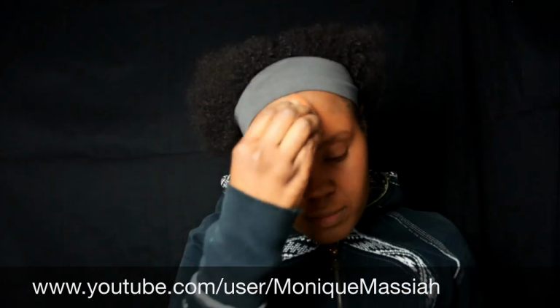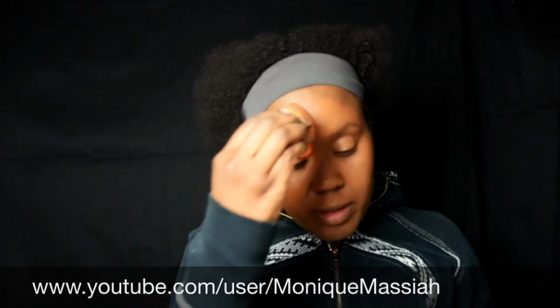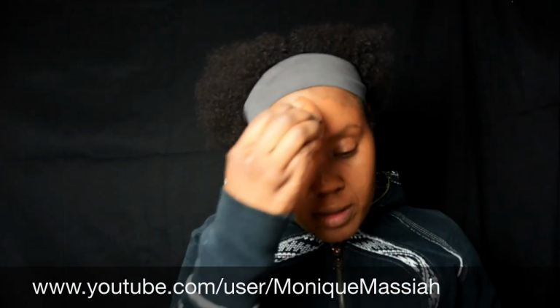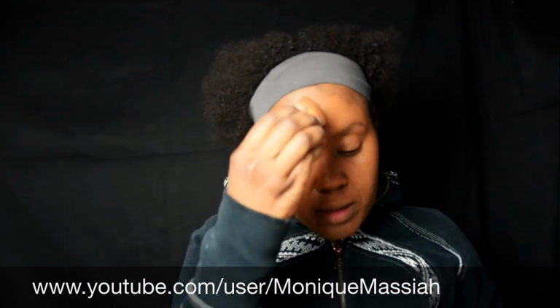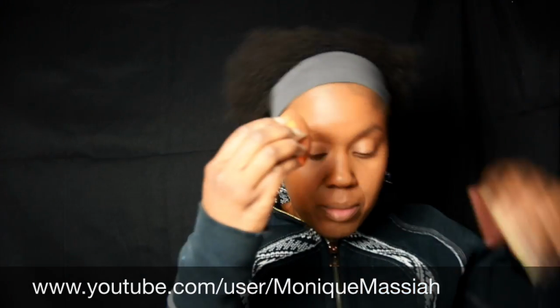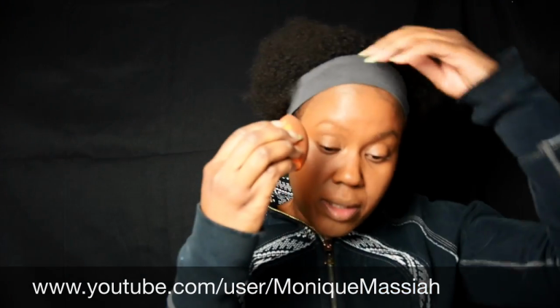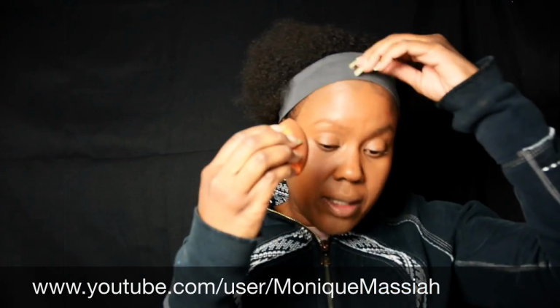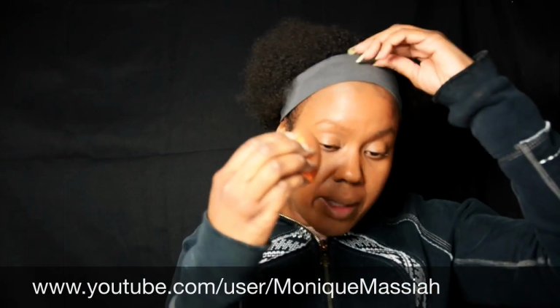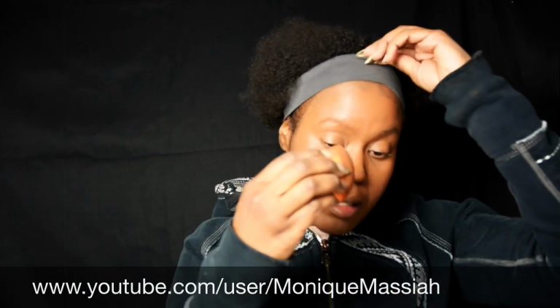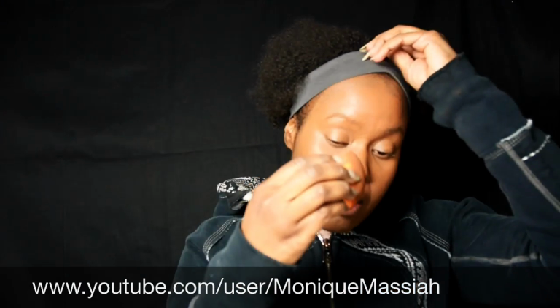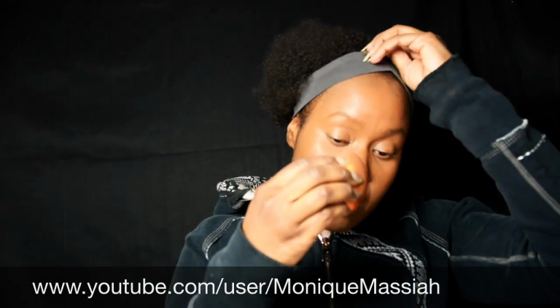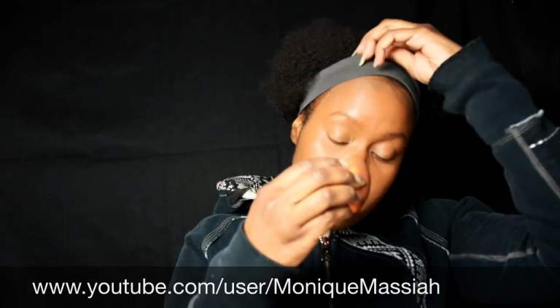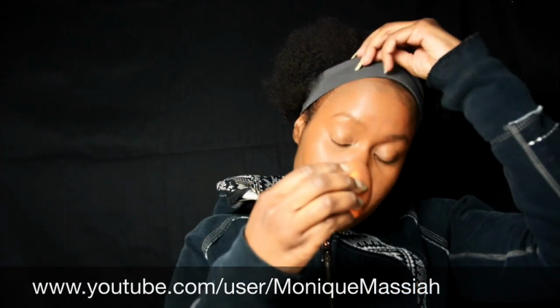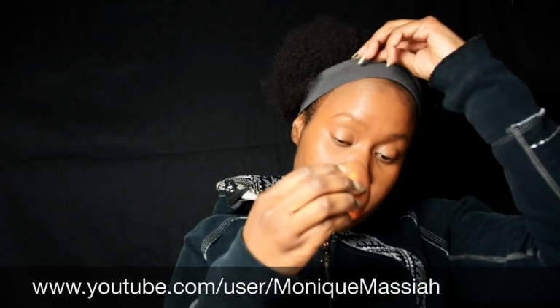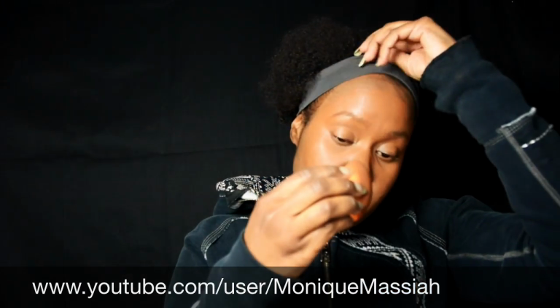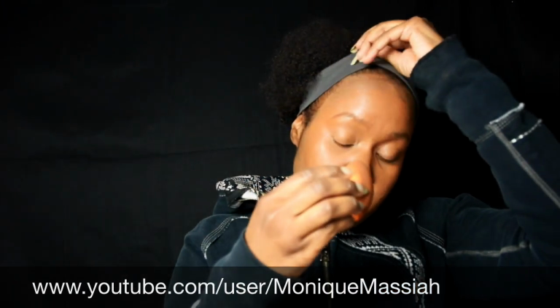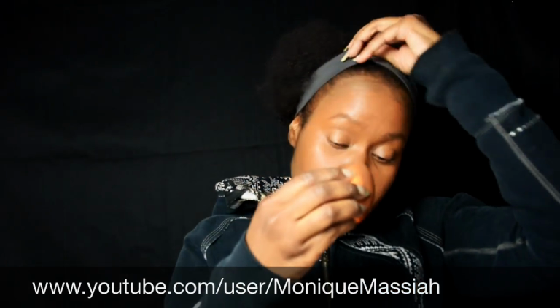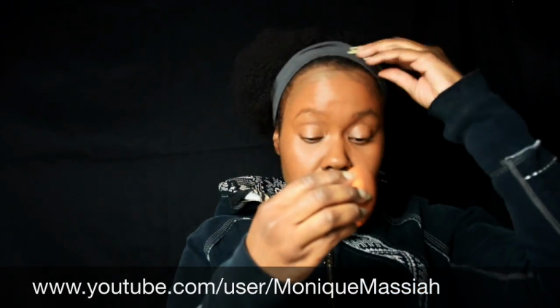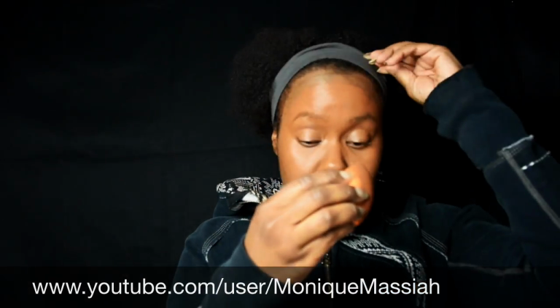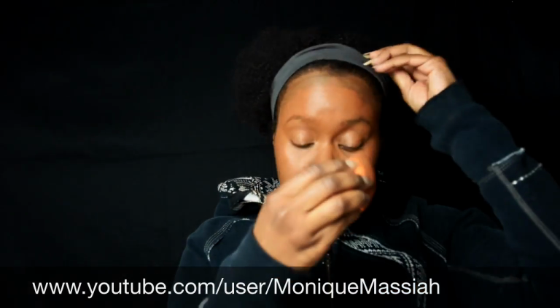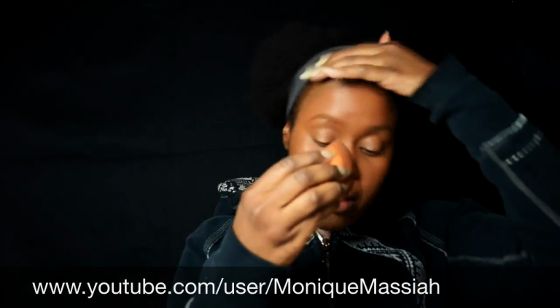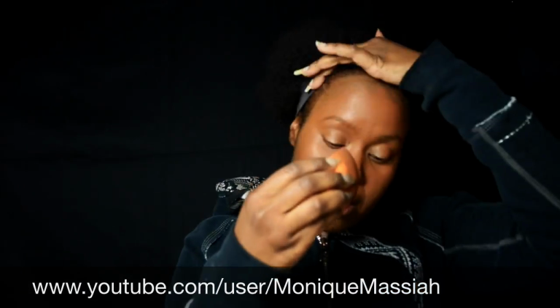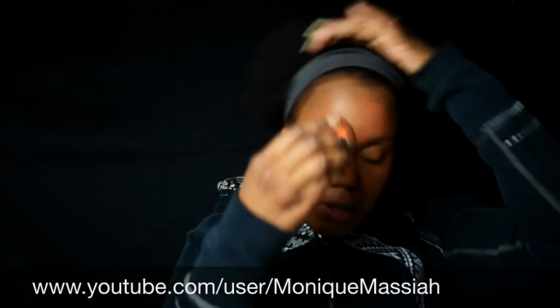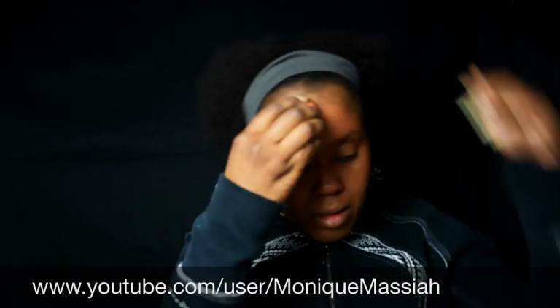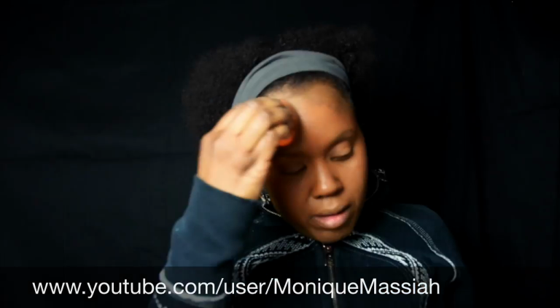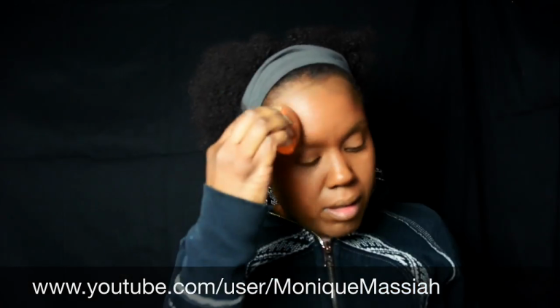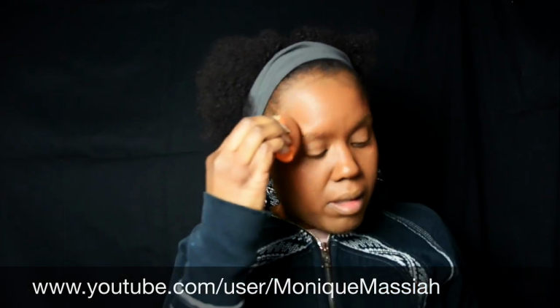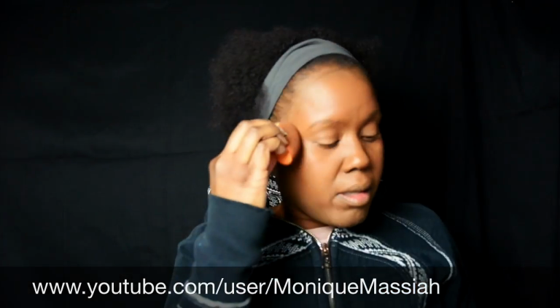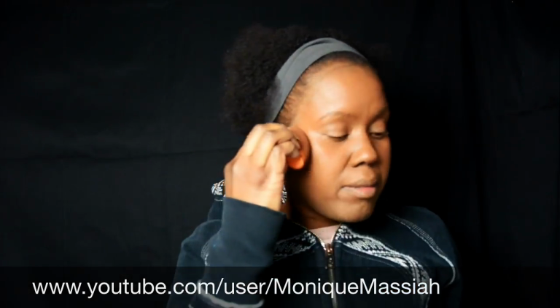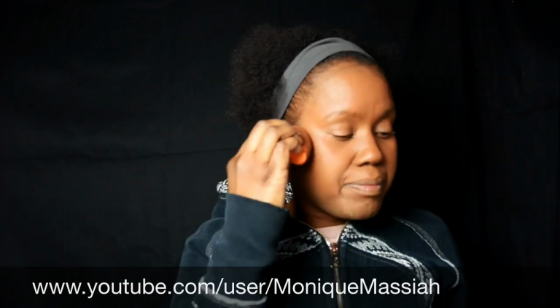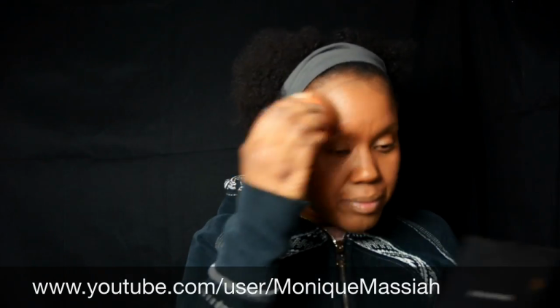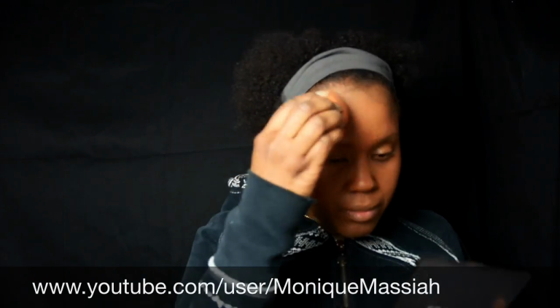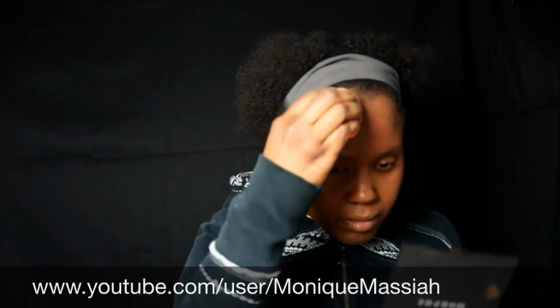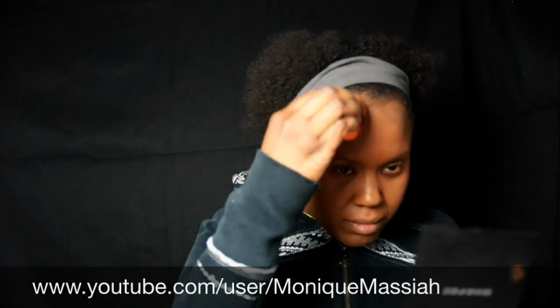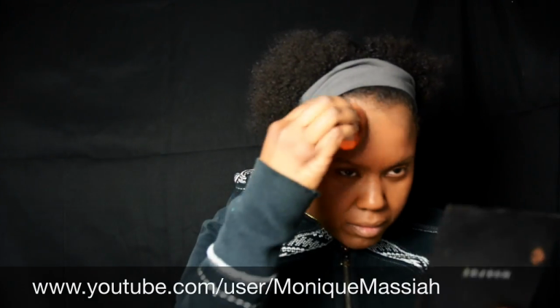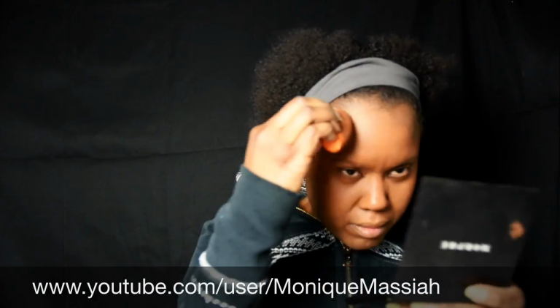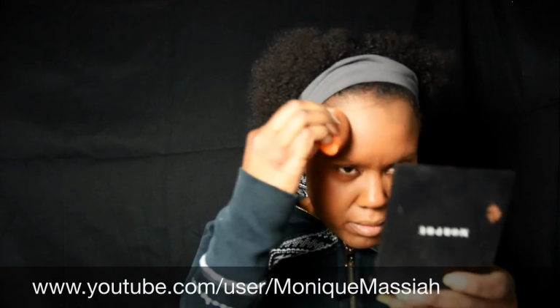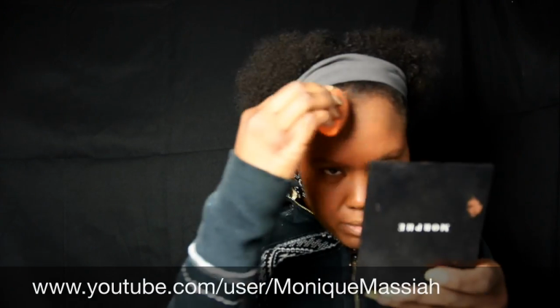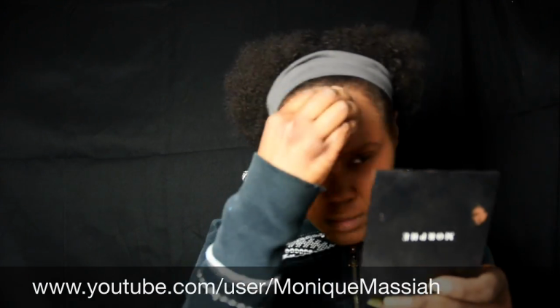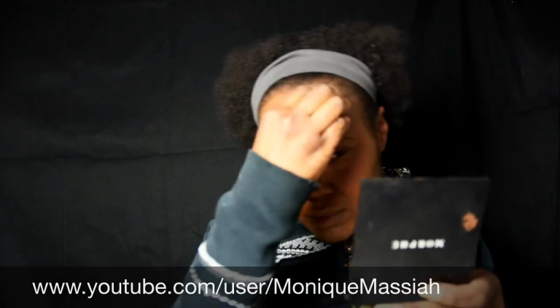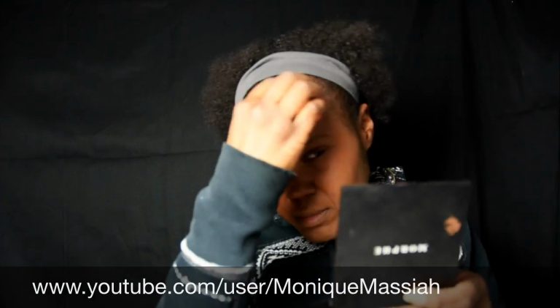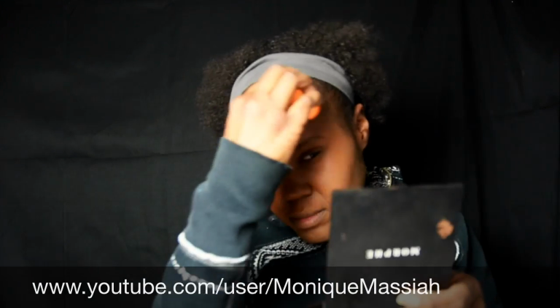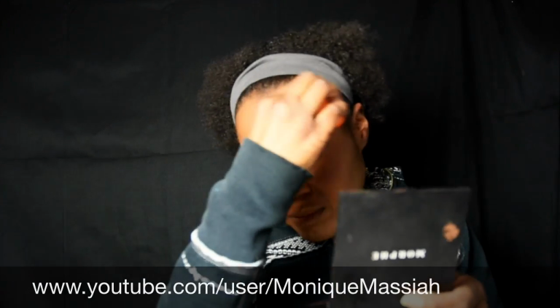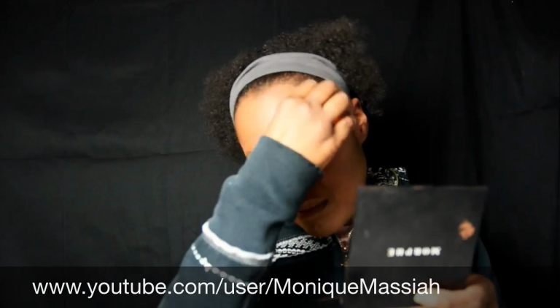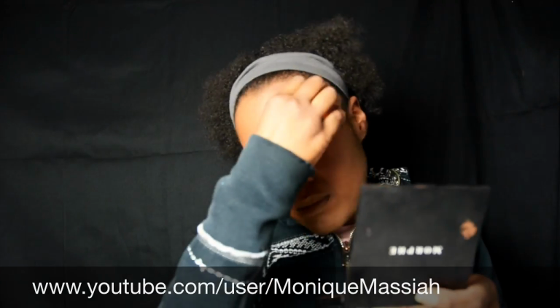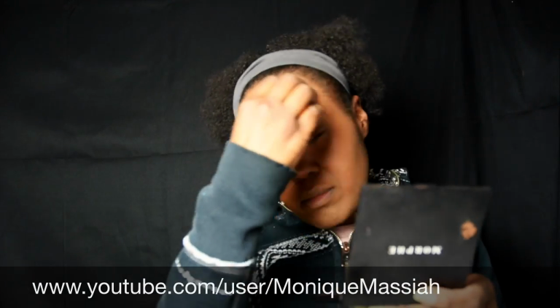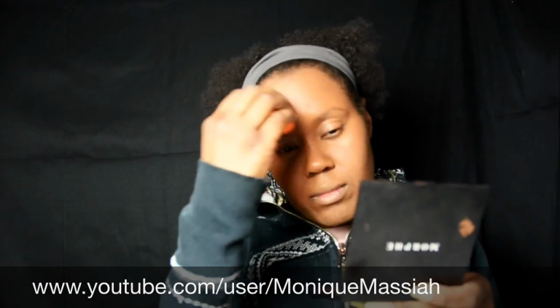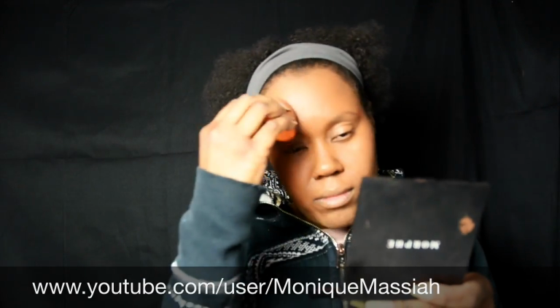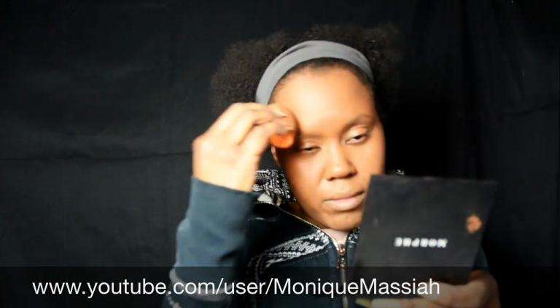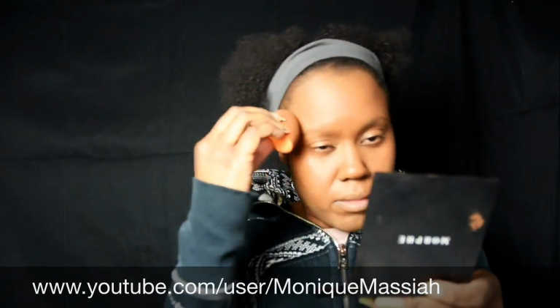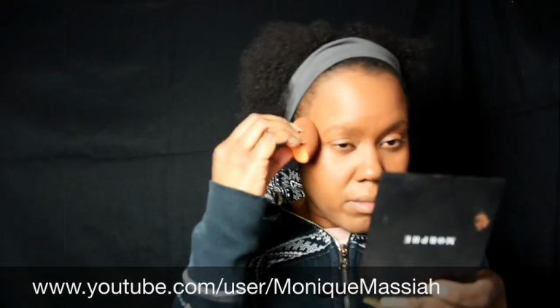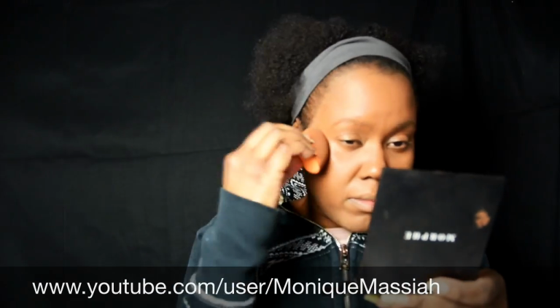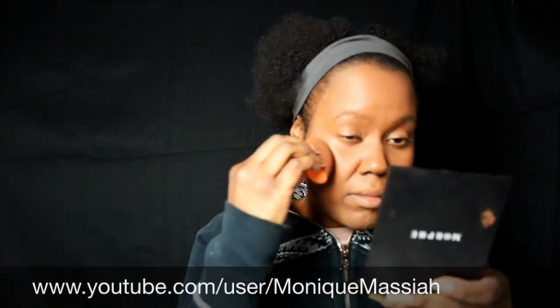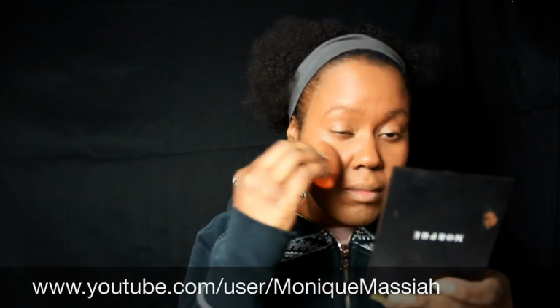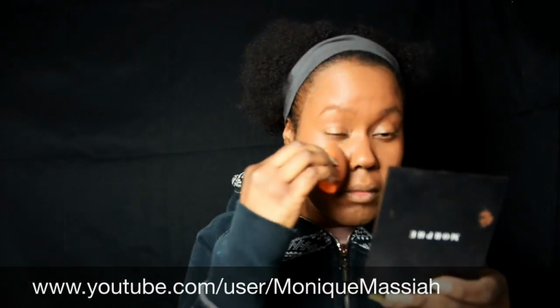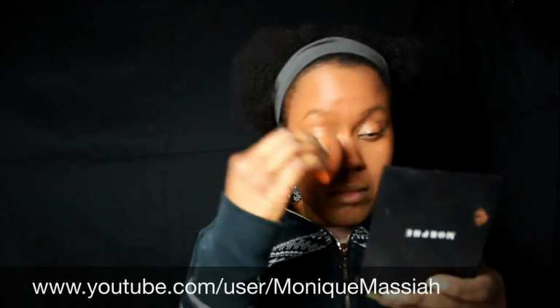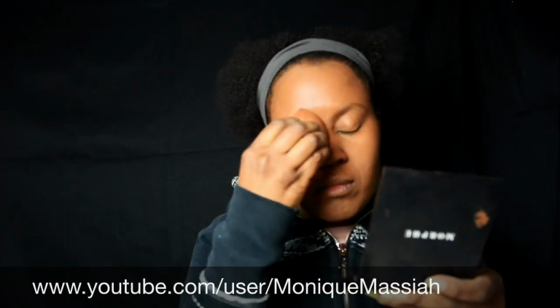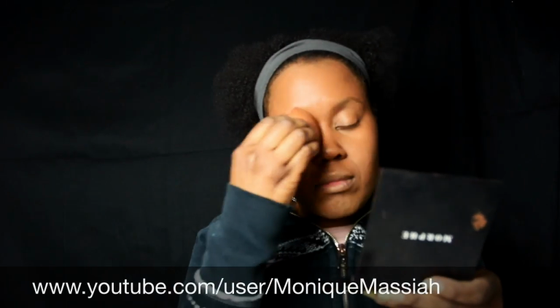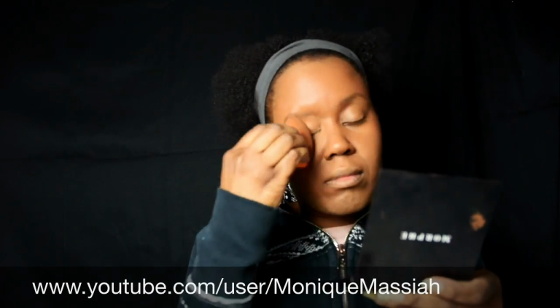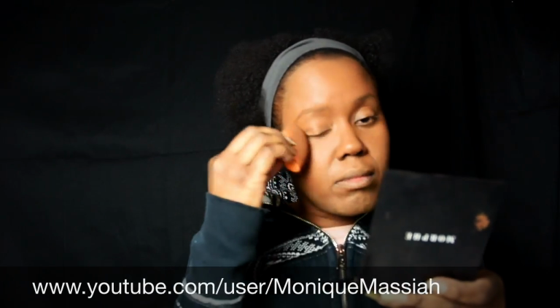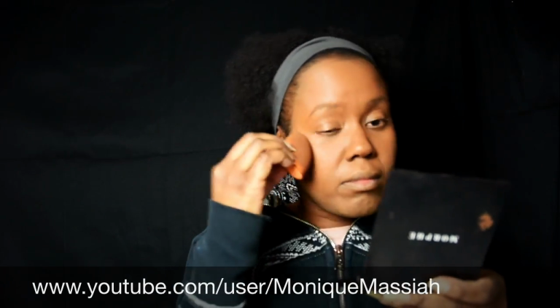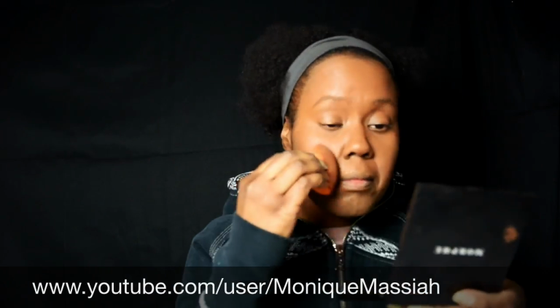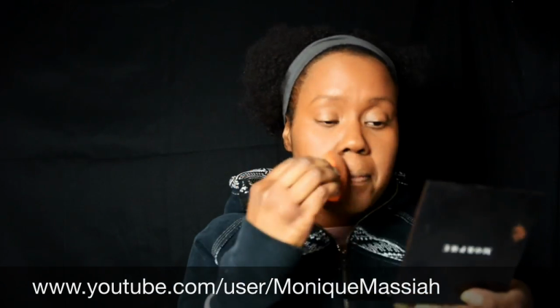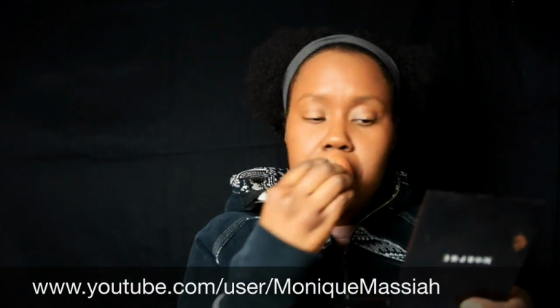I only use a little bit — I used too much — and I'm just trying to get it close to my hairline too.